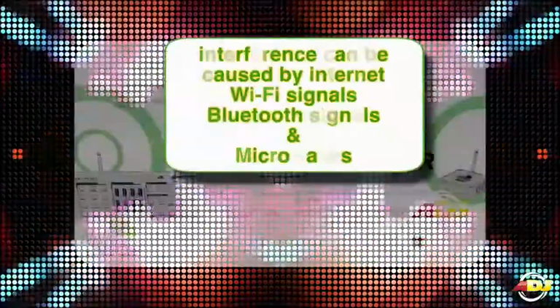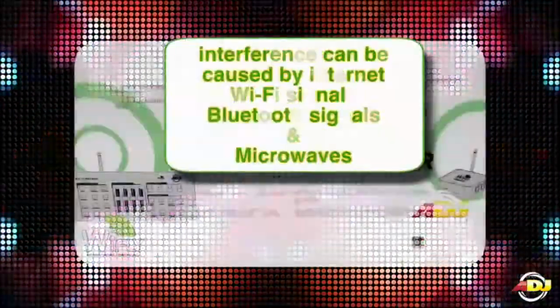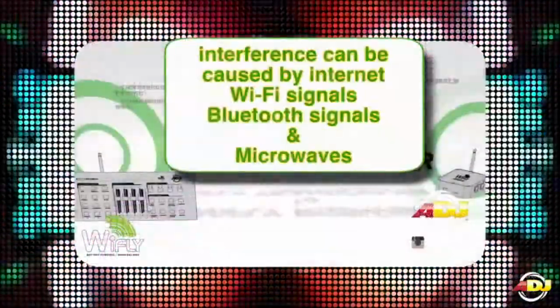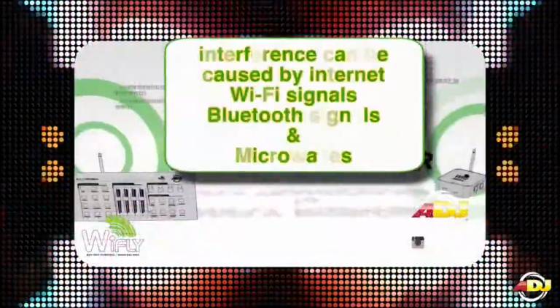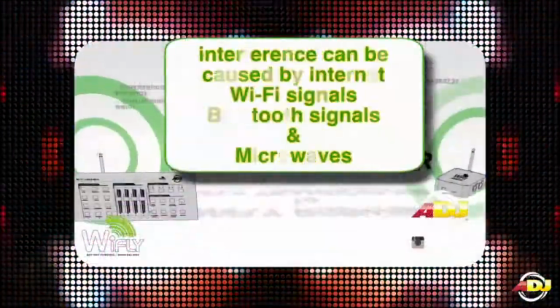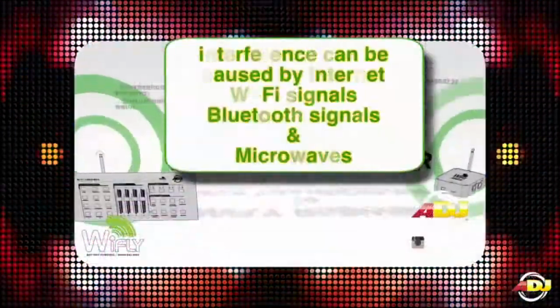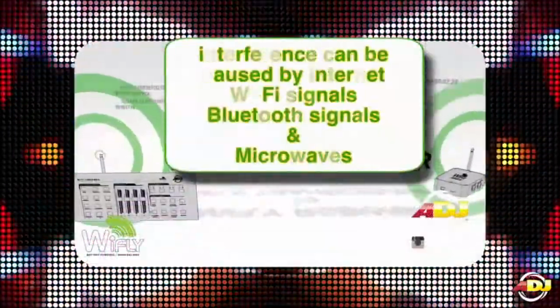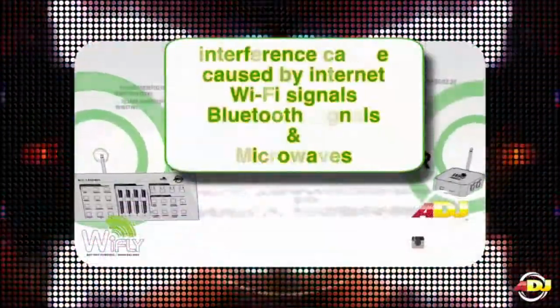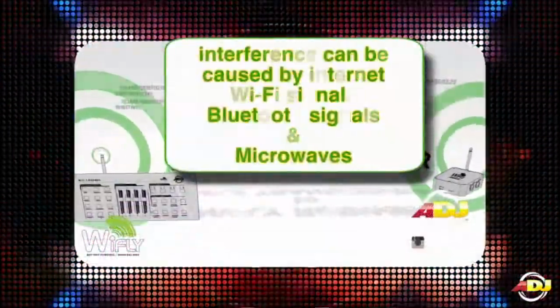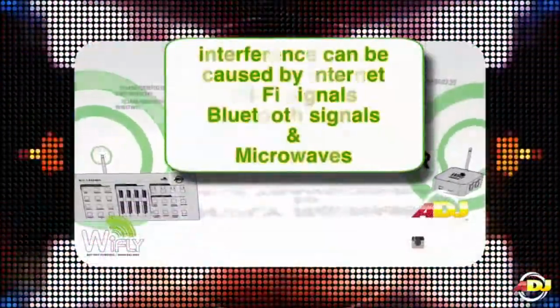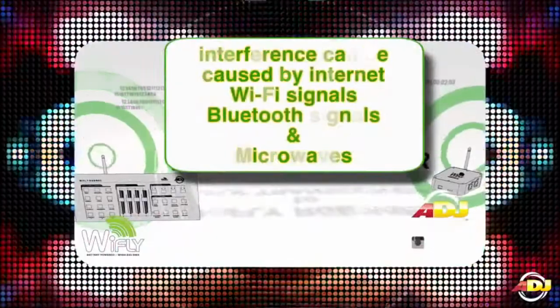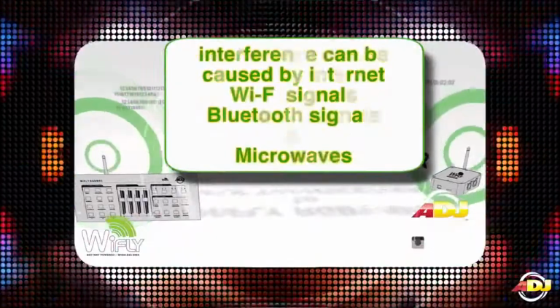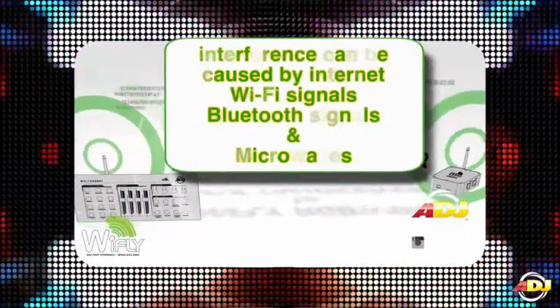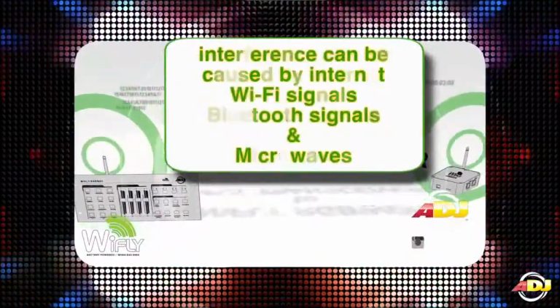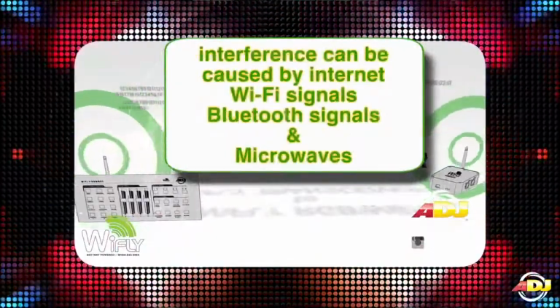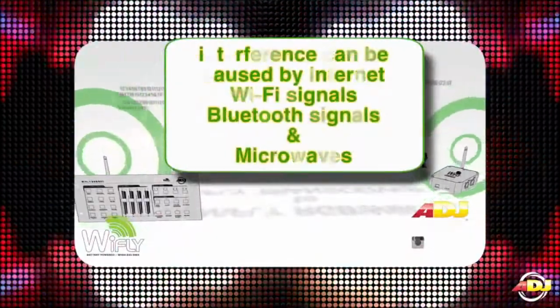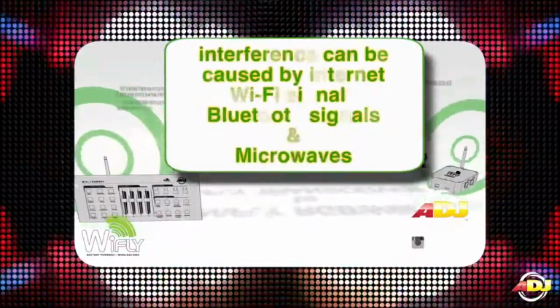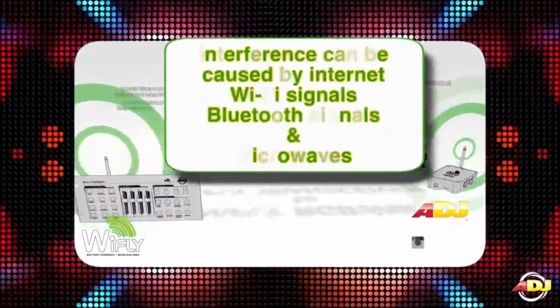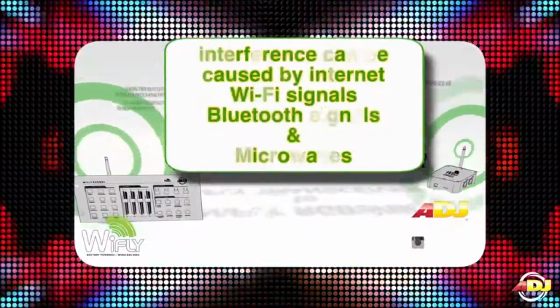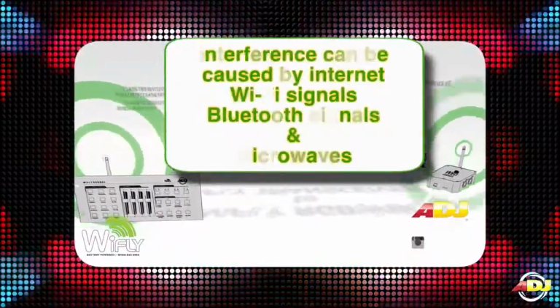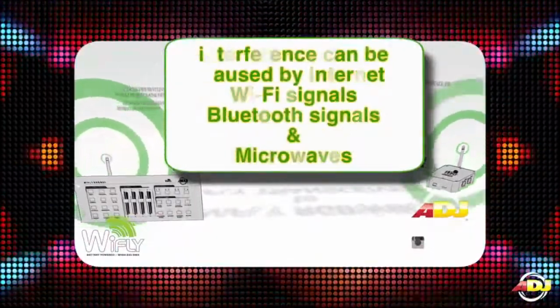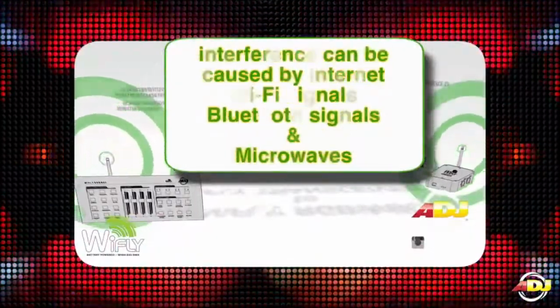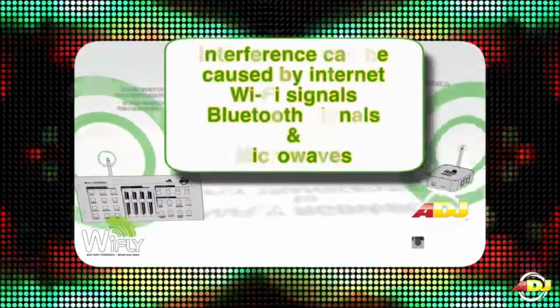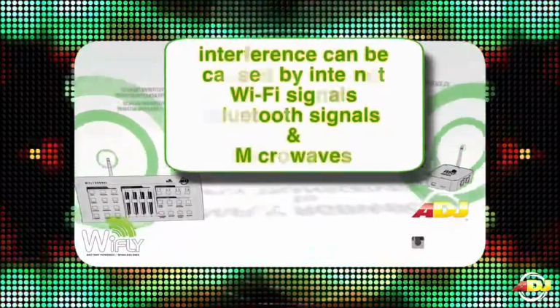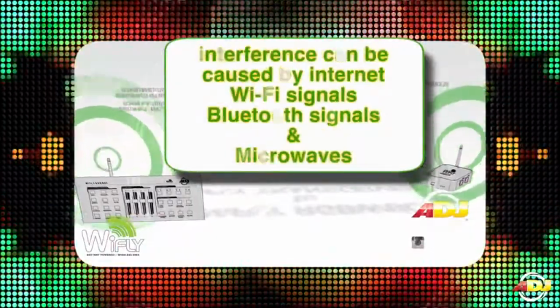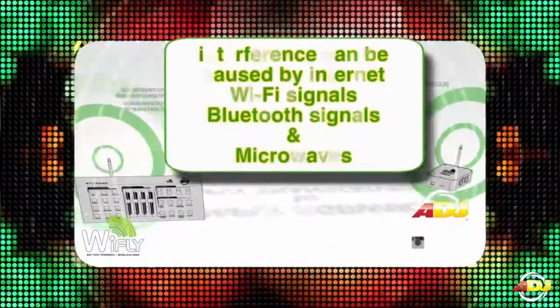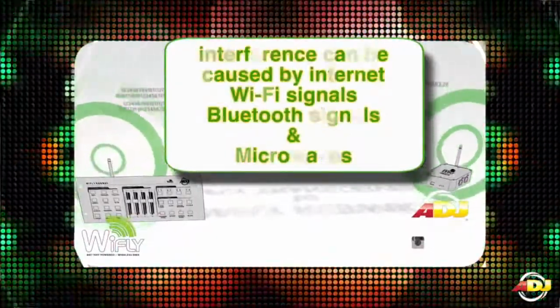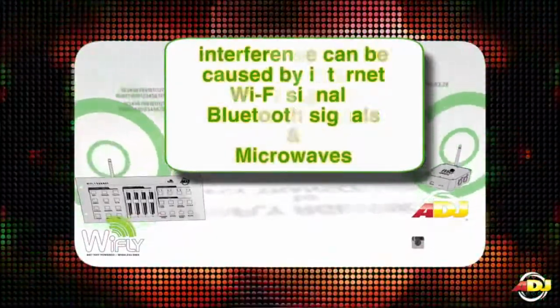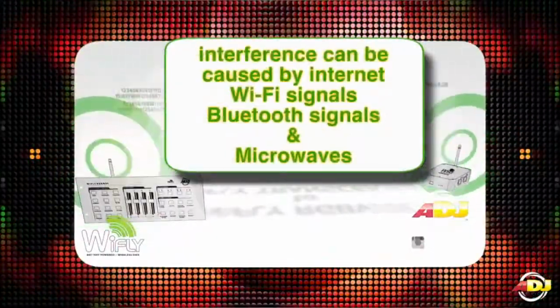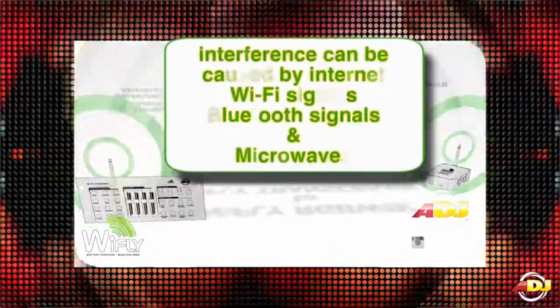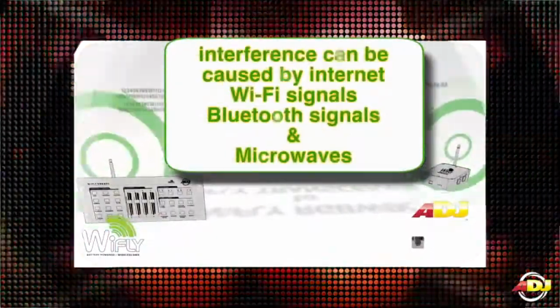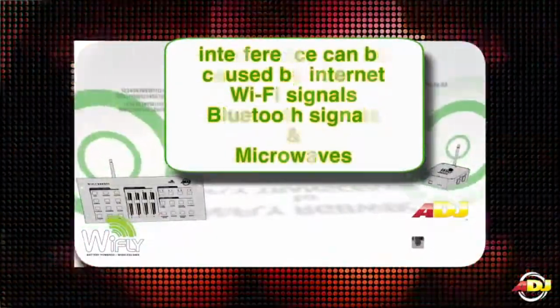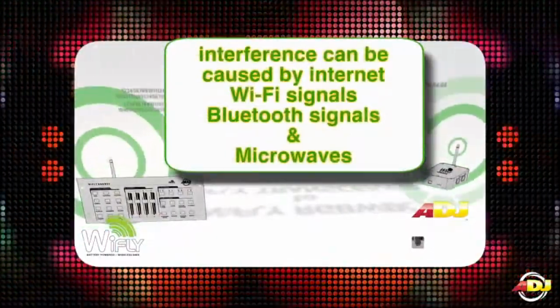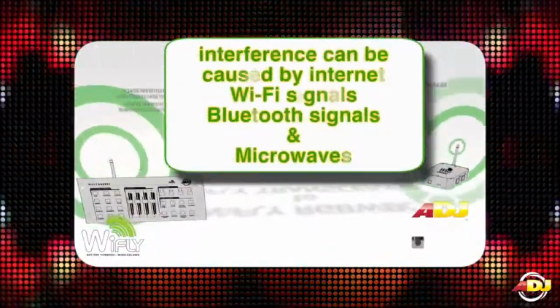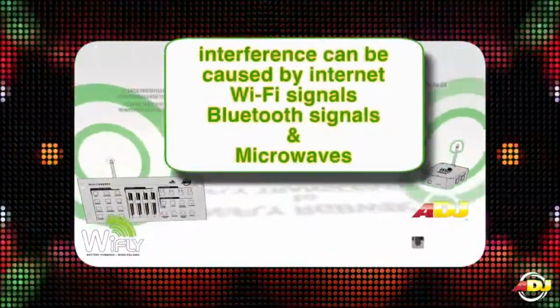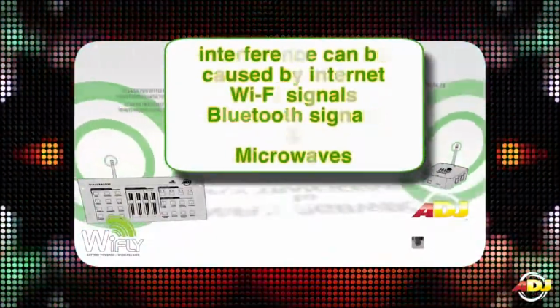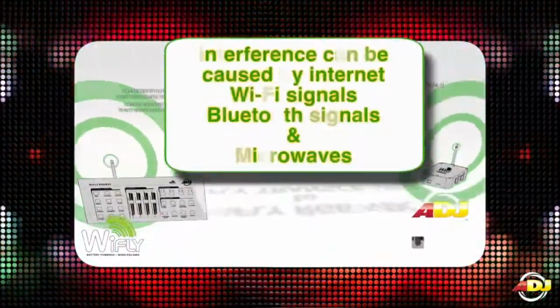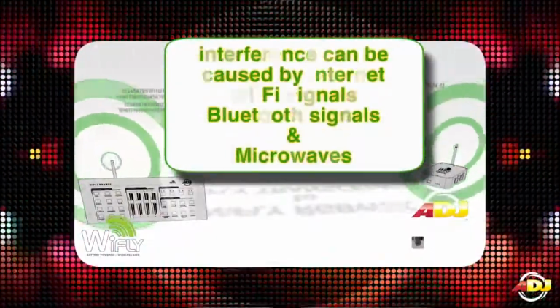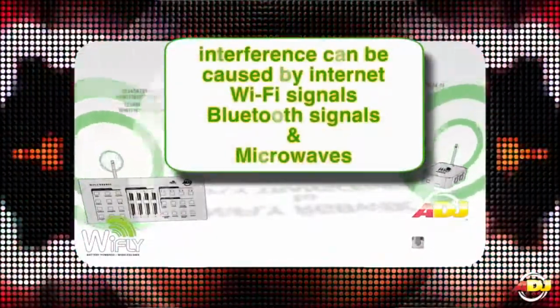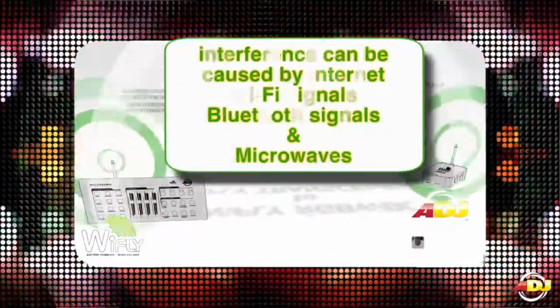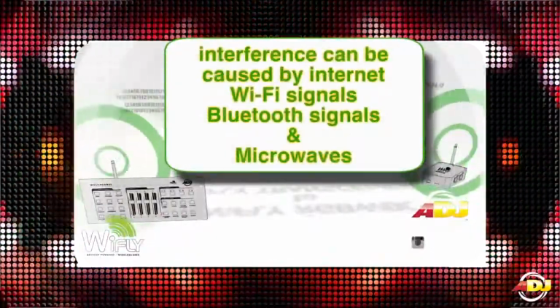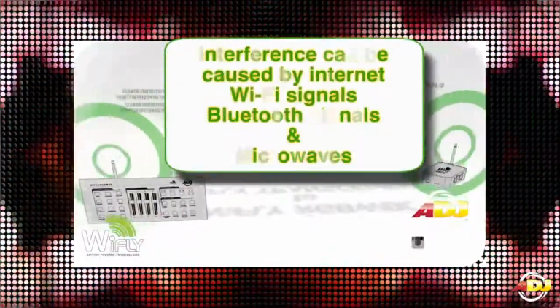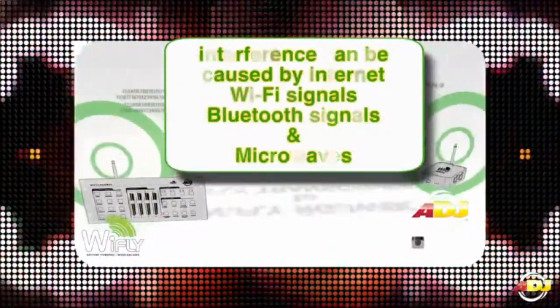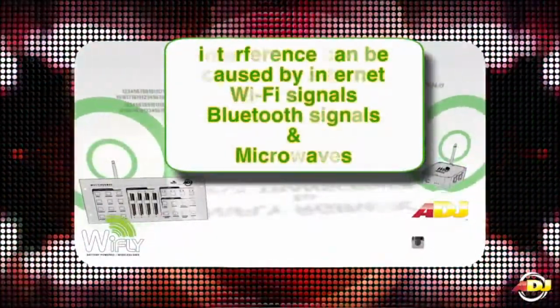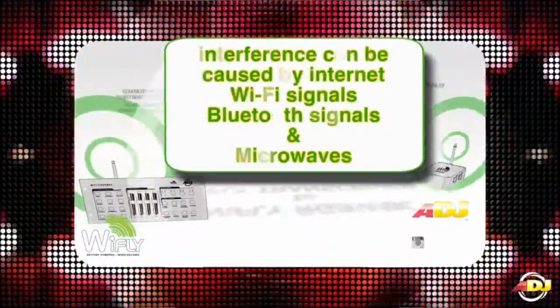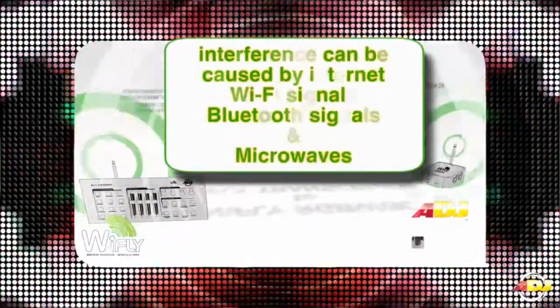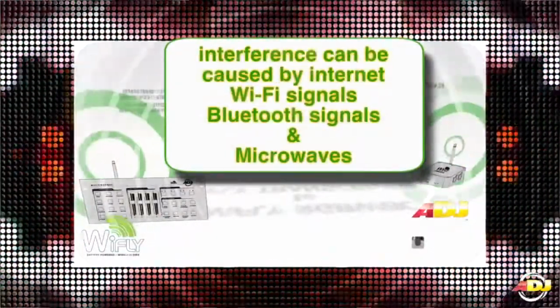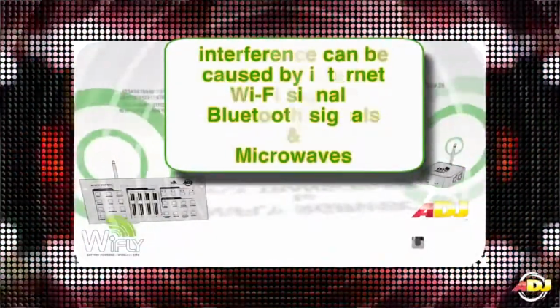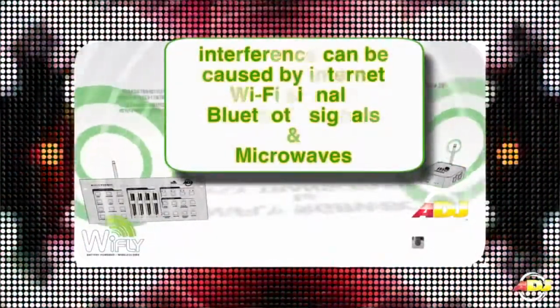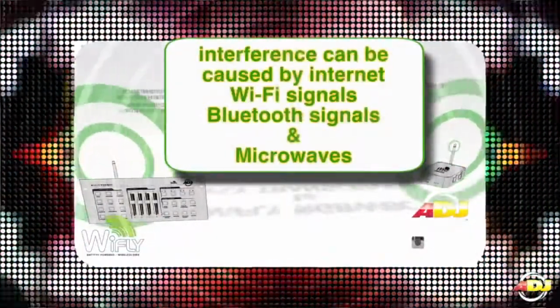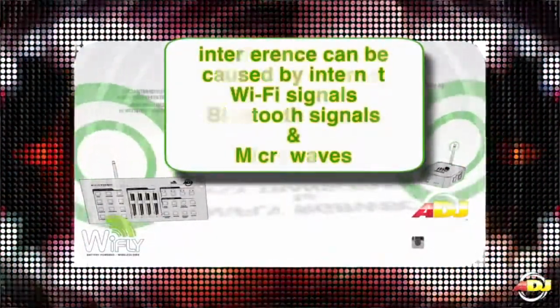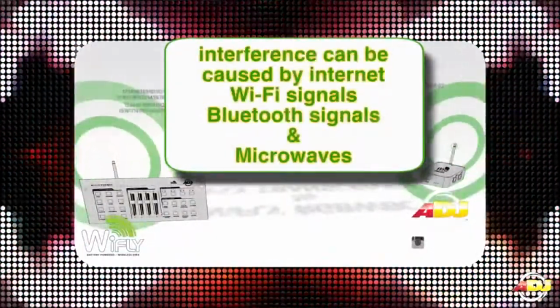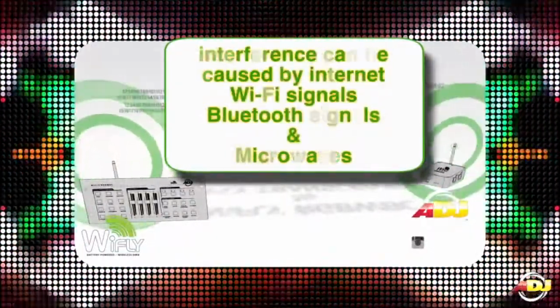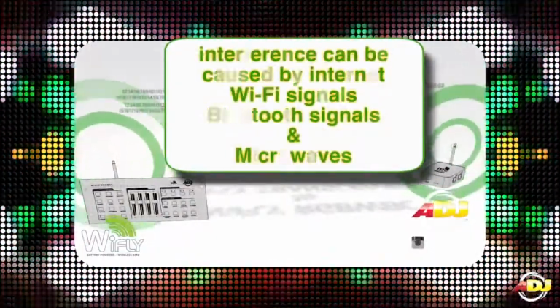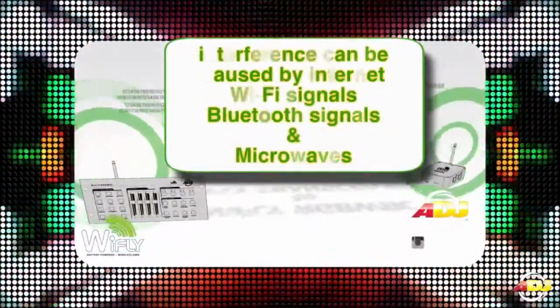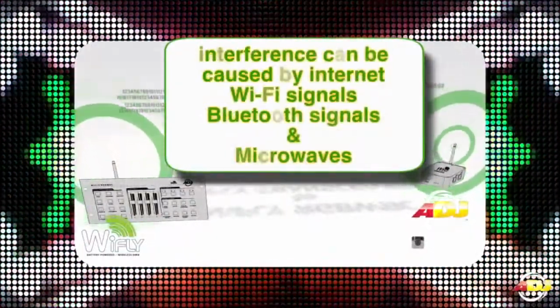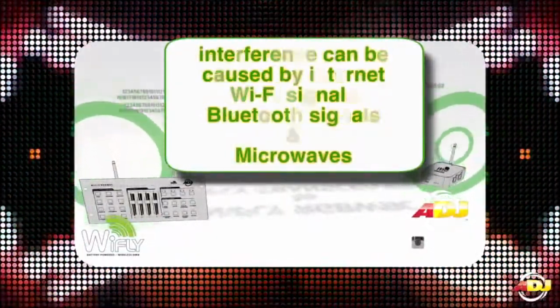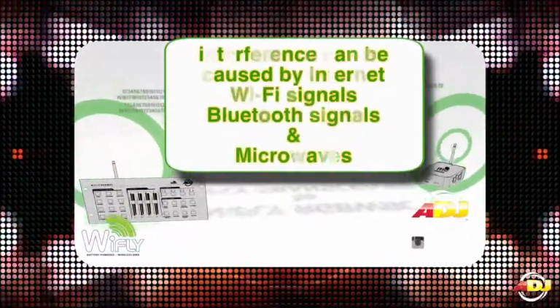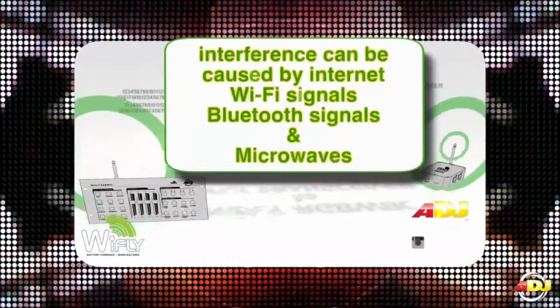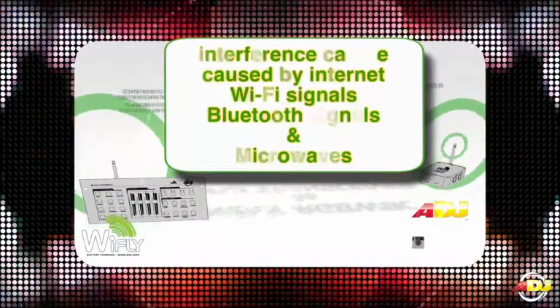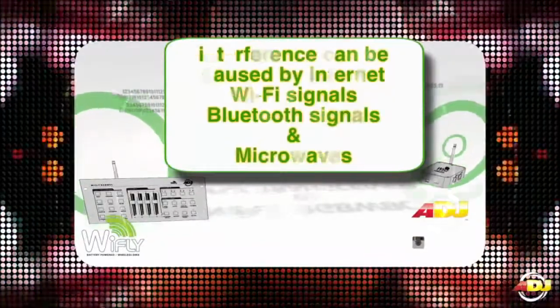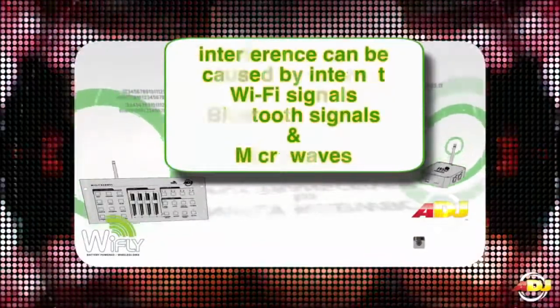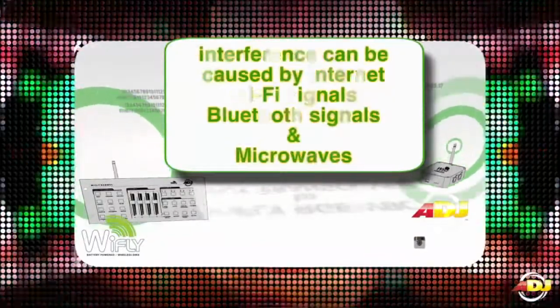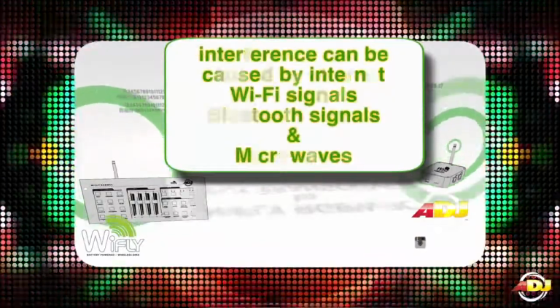Interference can also be caused by internet Wi-Fi signals, Bluetooth signals, and microwaves.